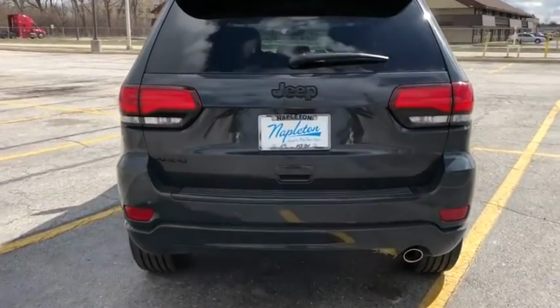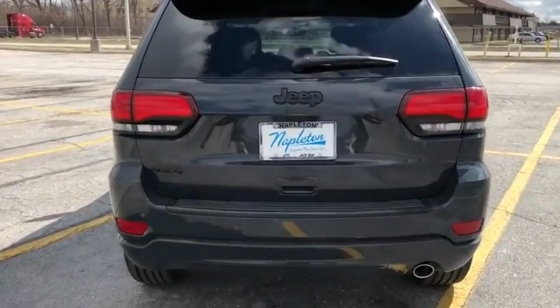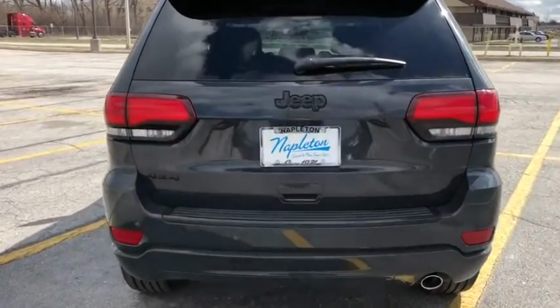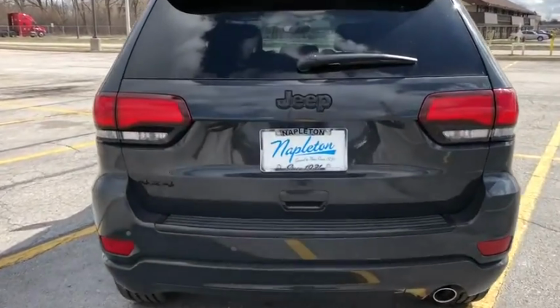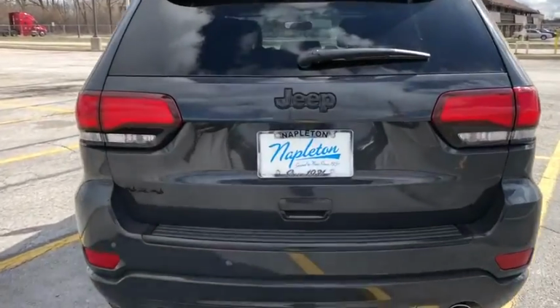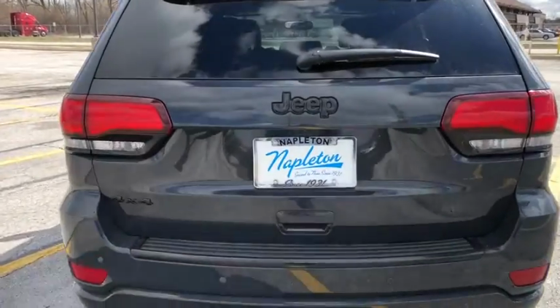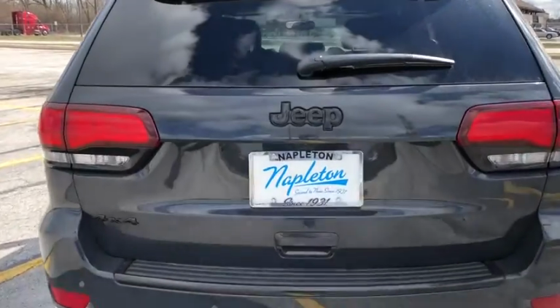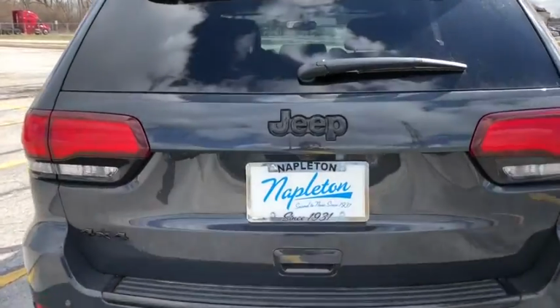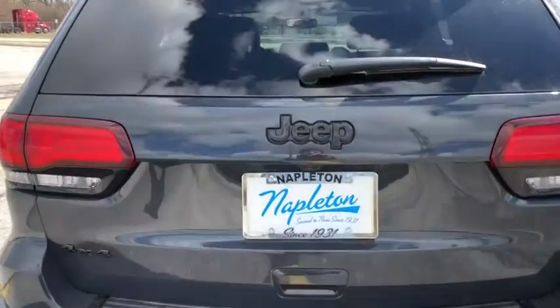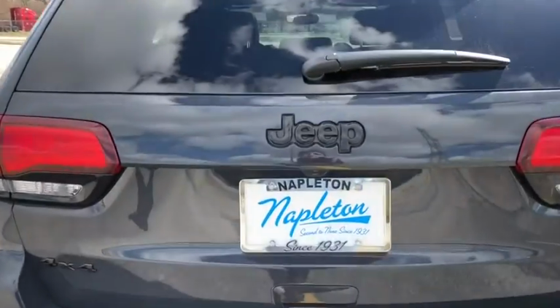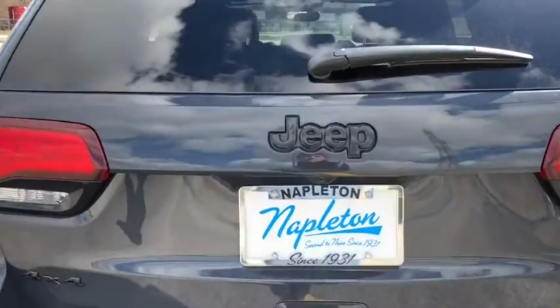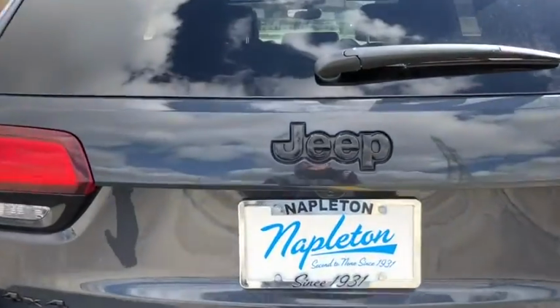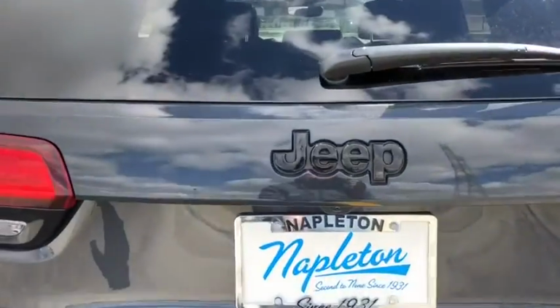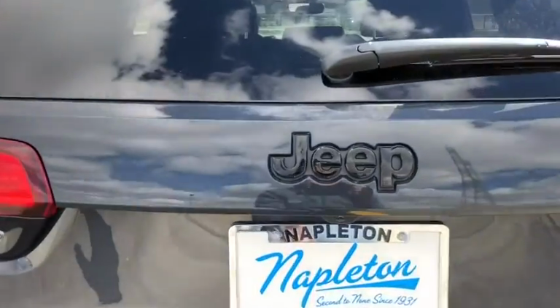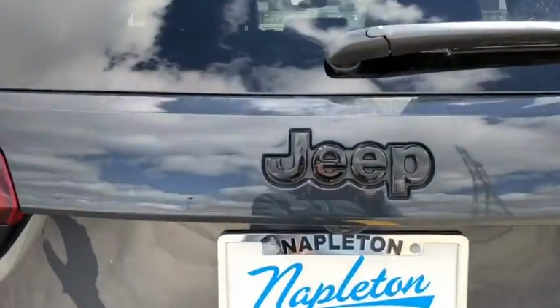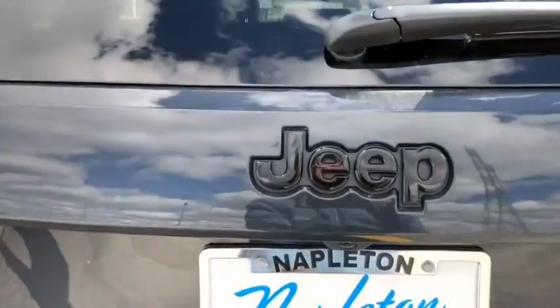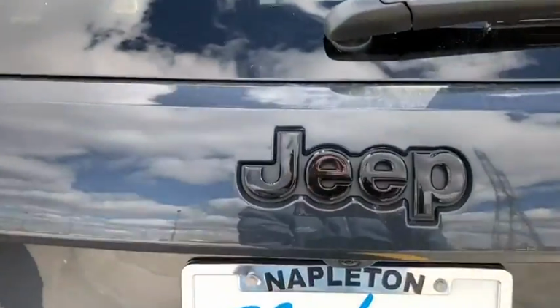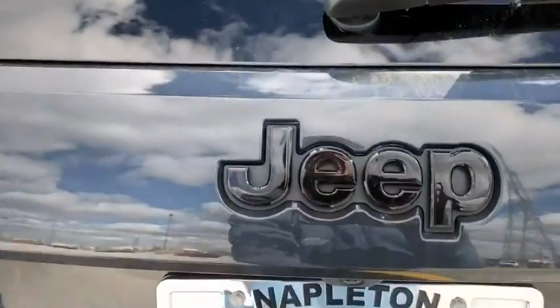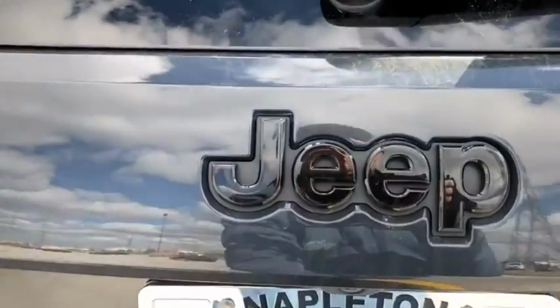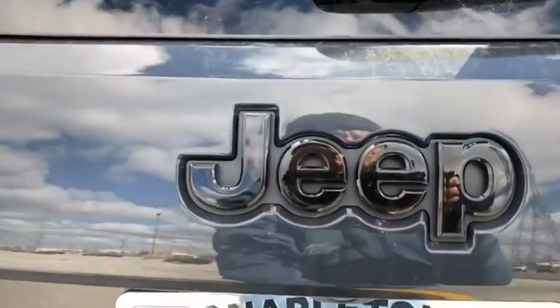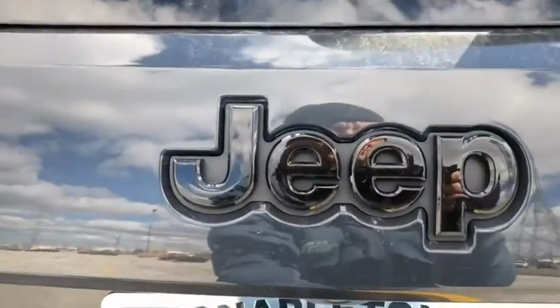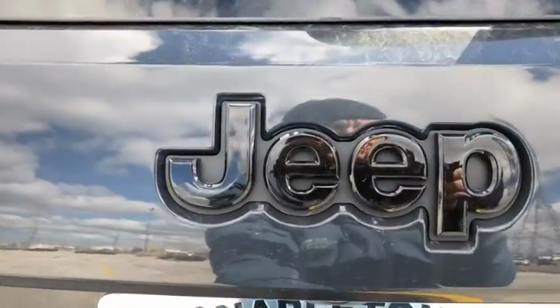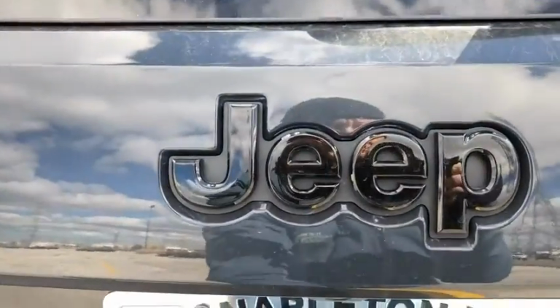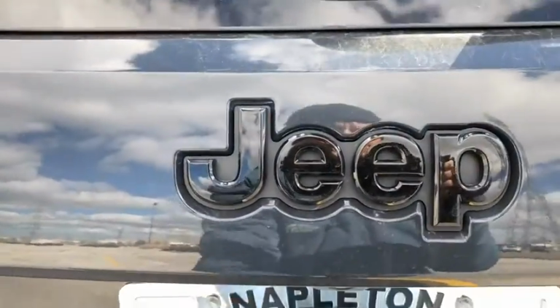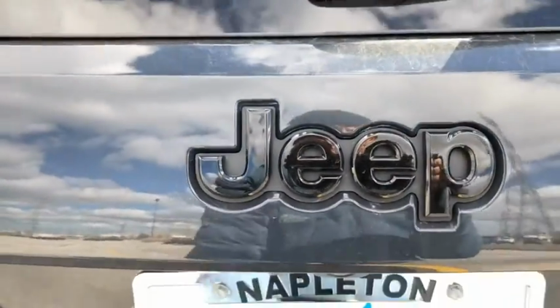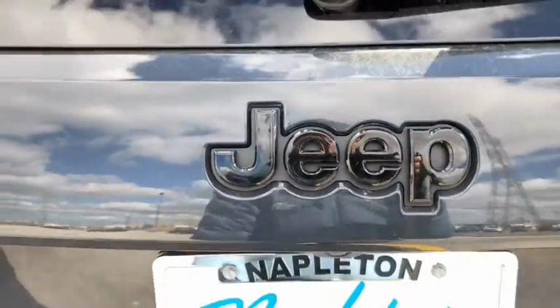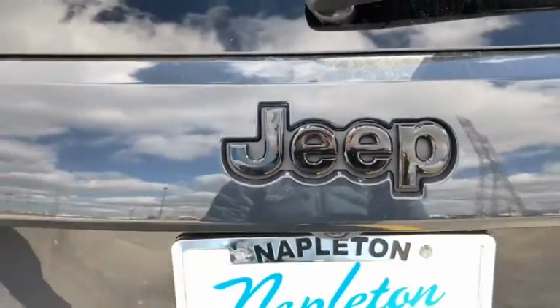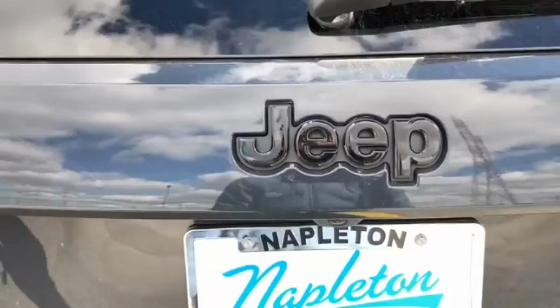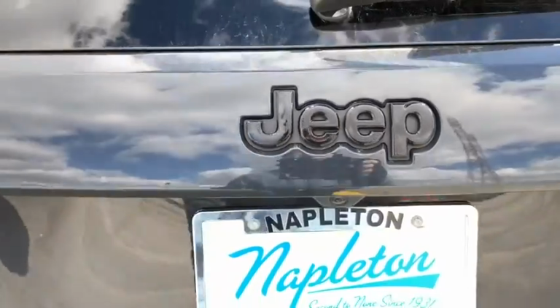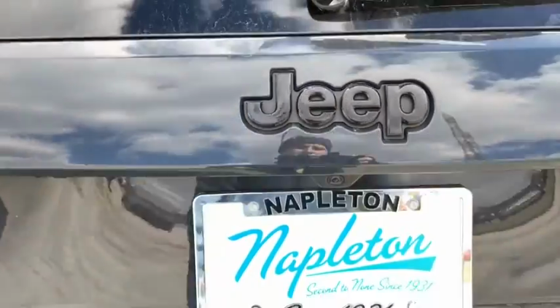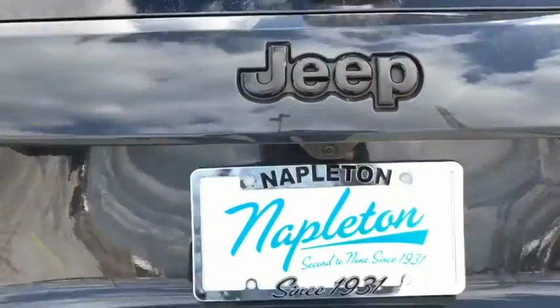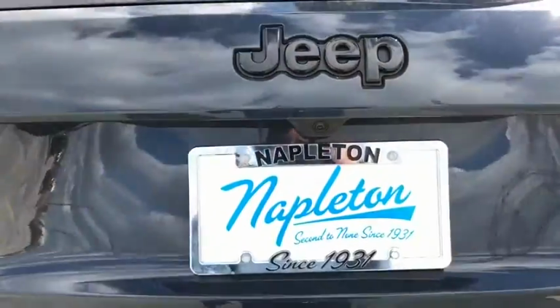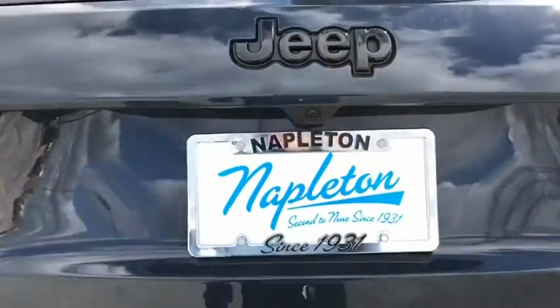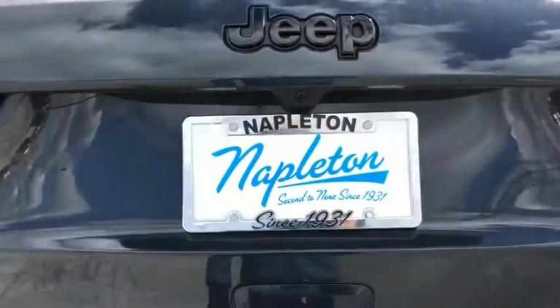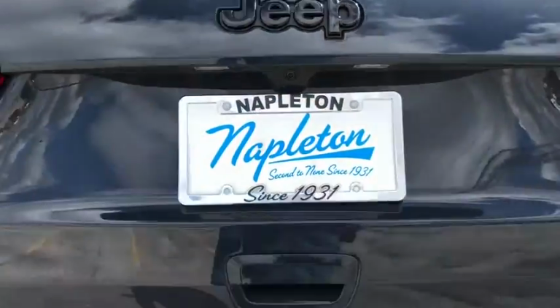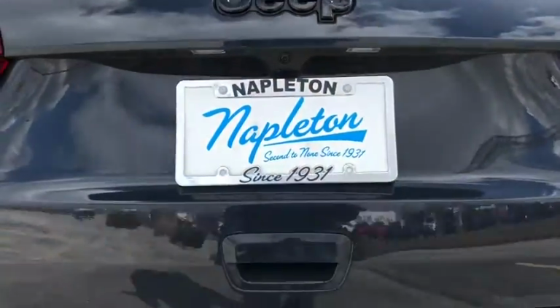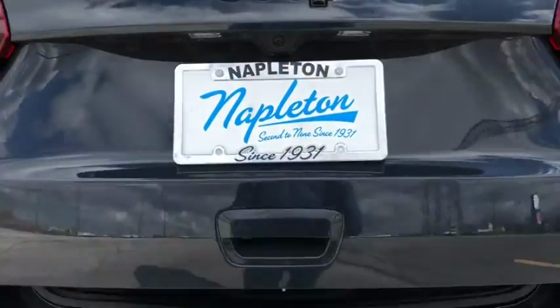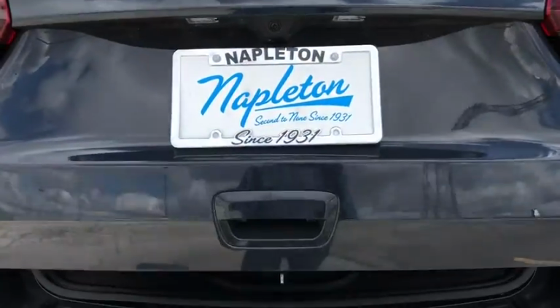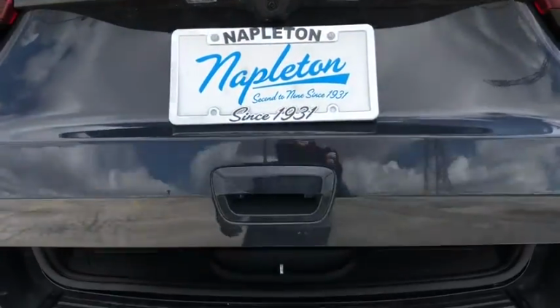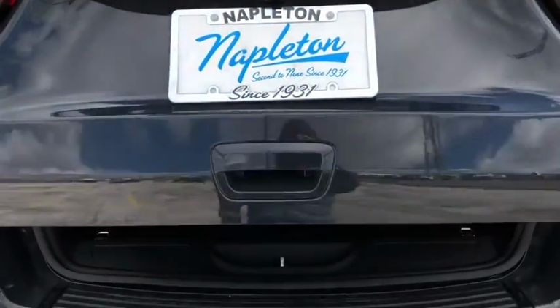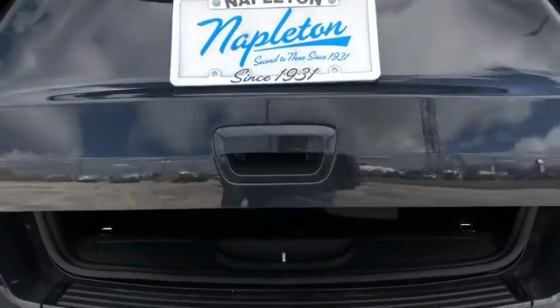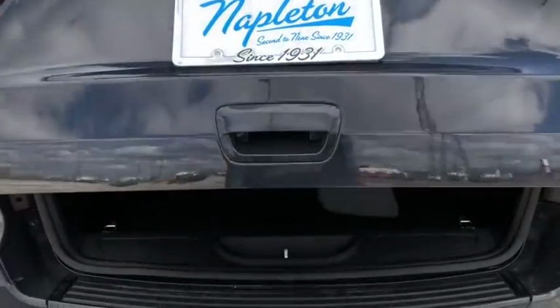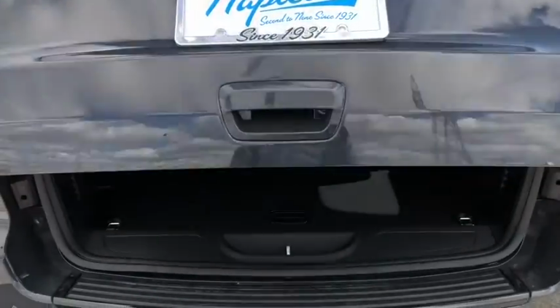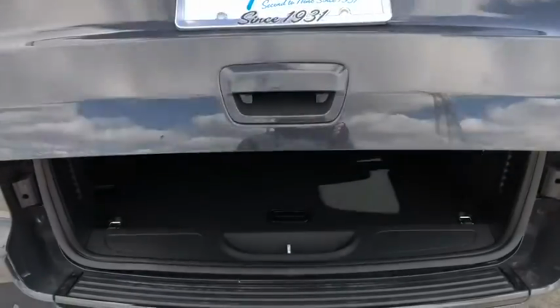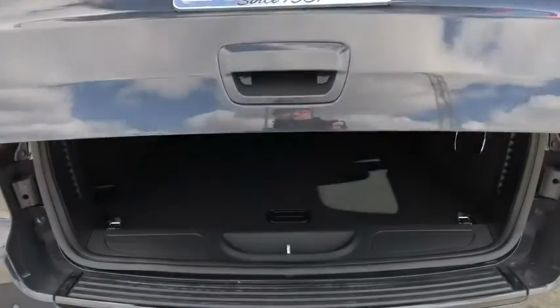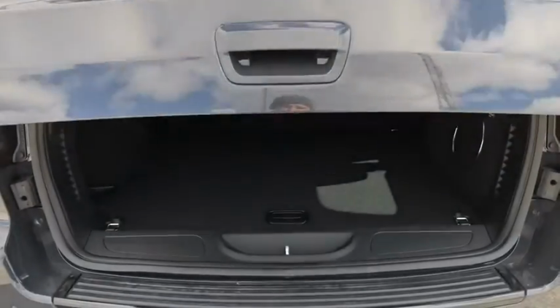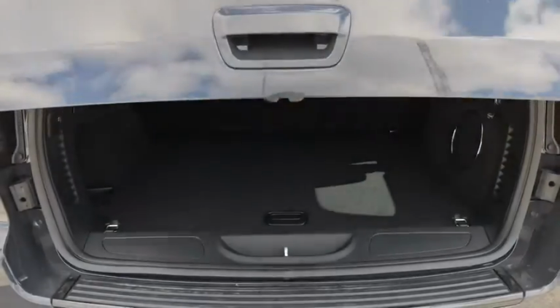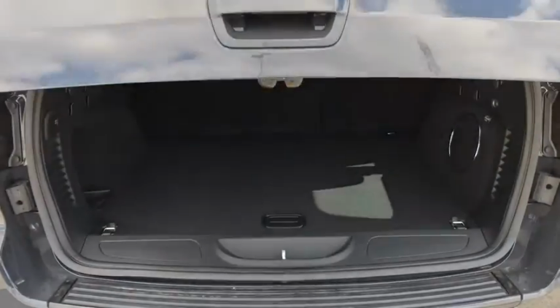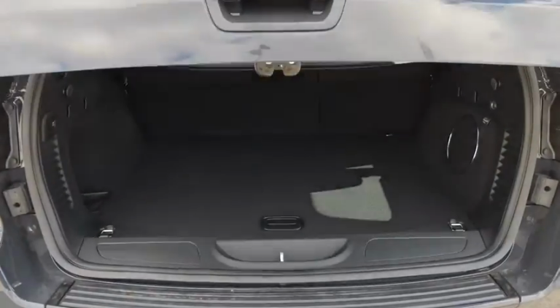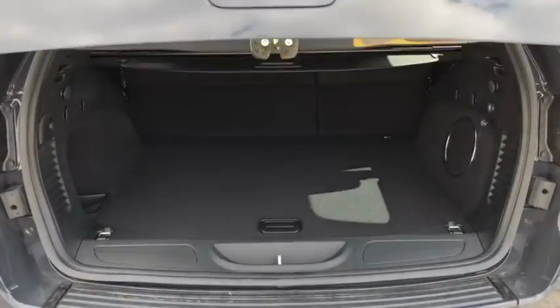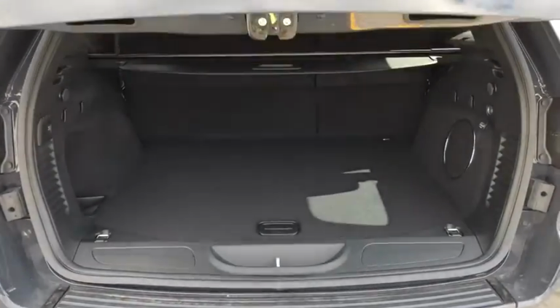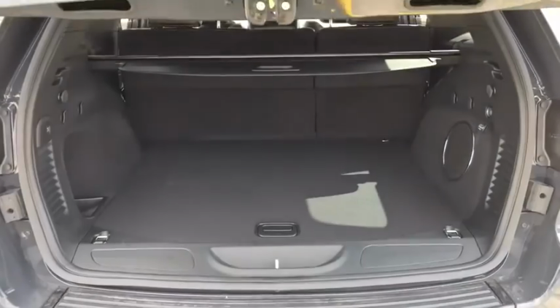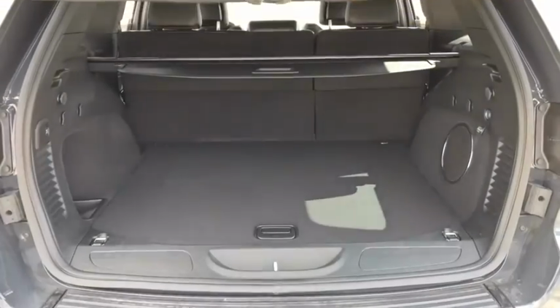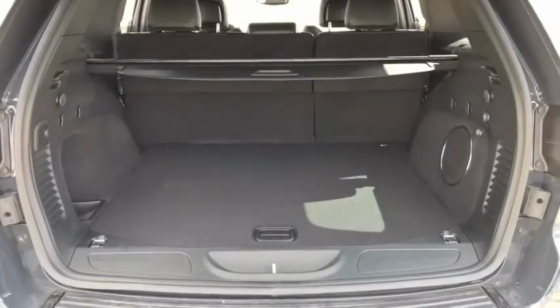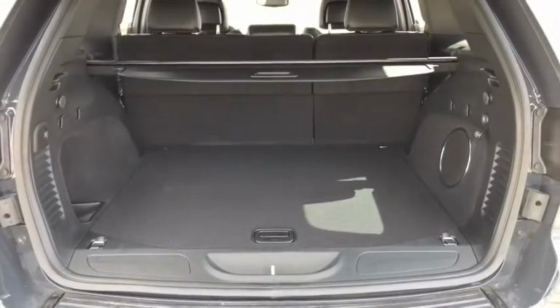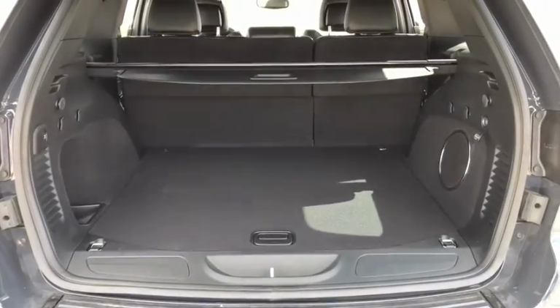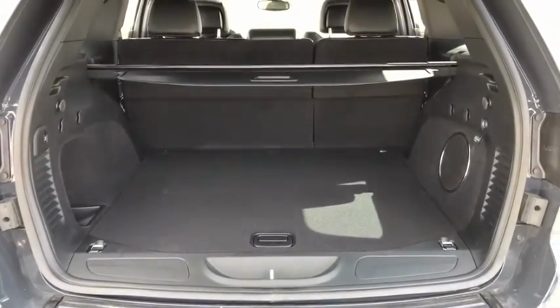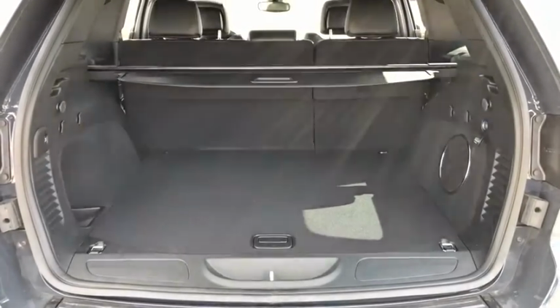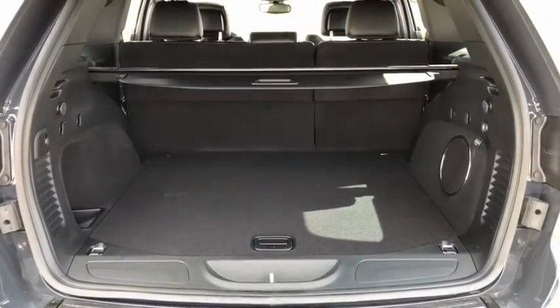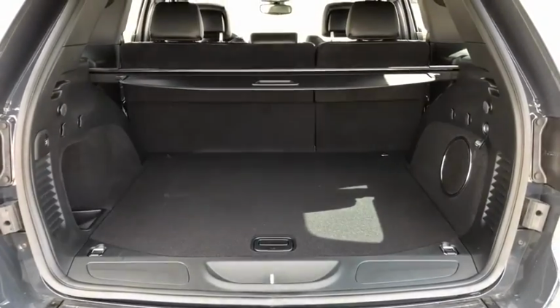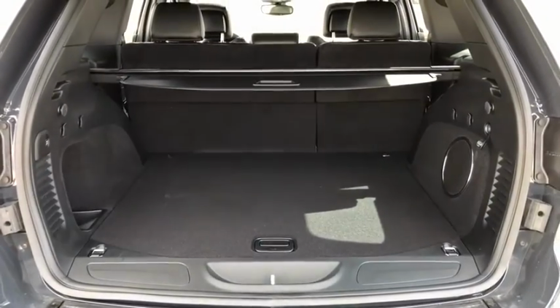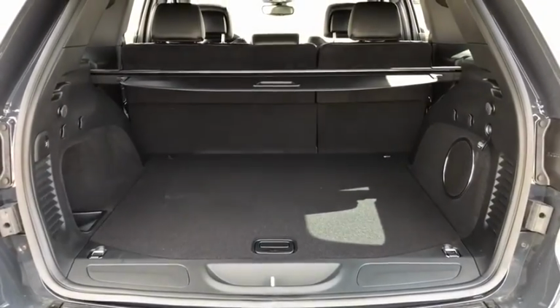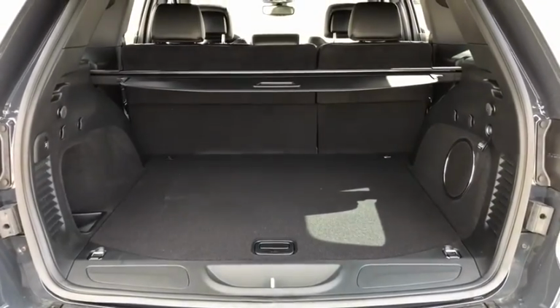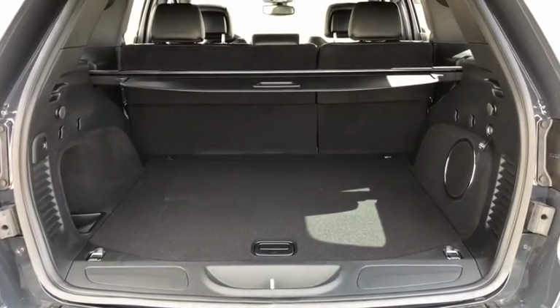Trip computer, rear window defroster, fog lights, remote keyless entry, Sirius satellite radio, HD radio.